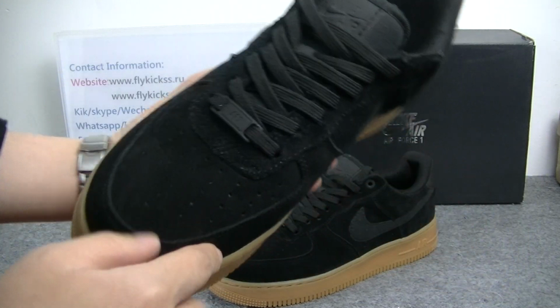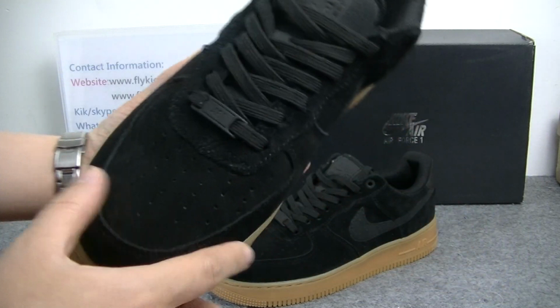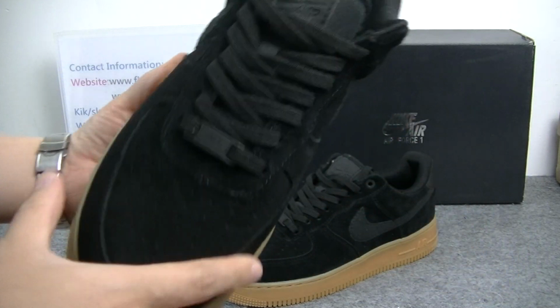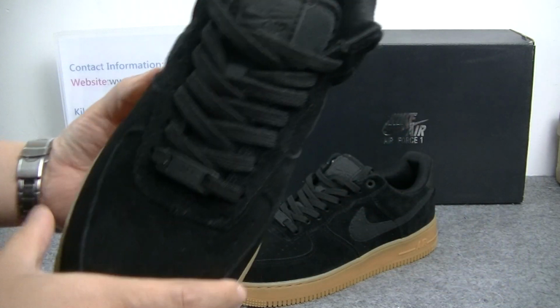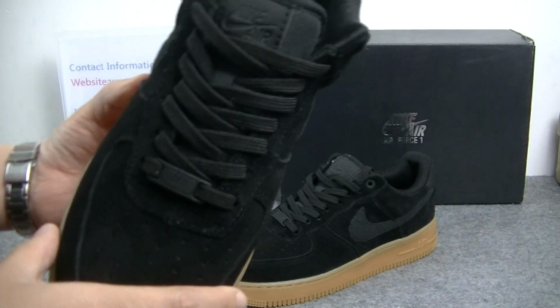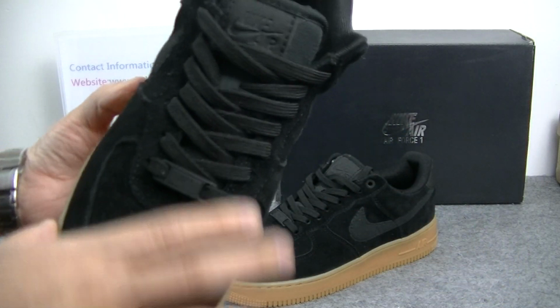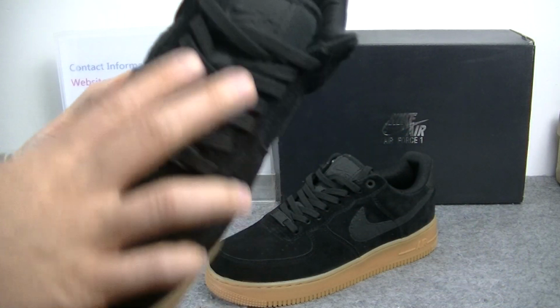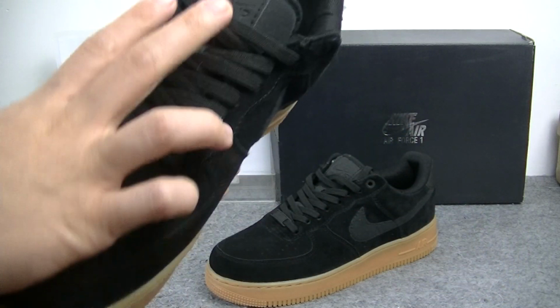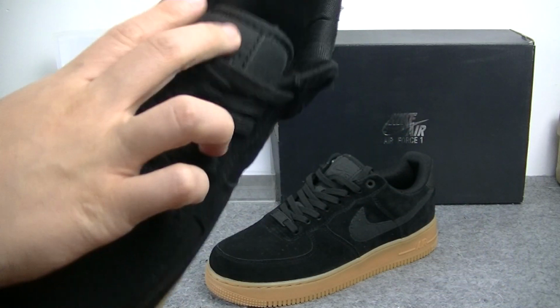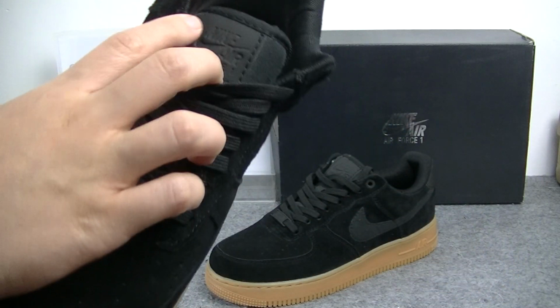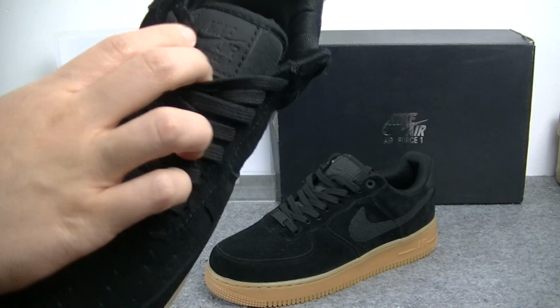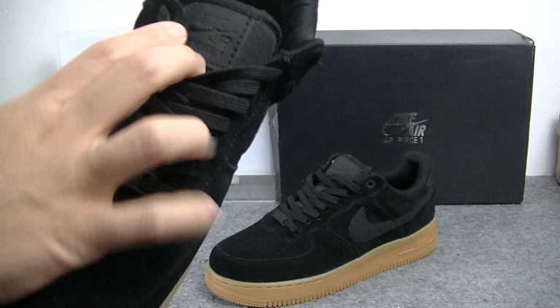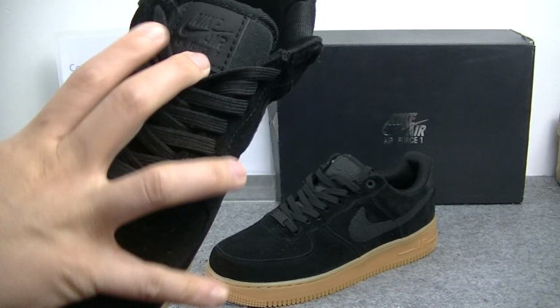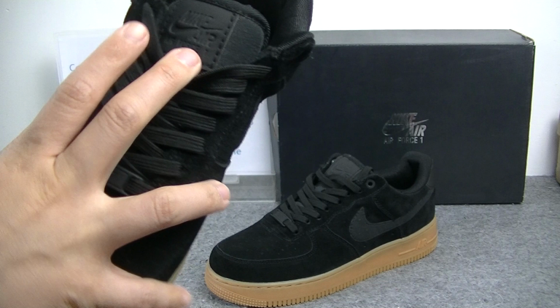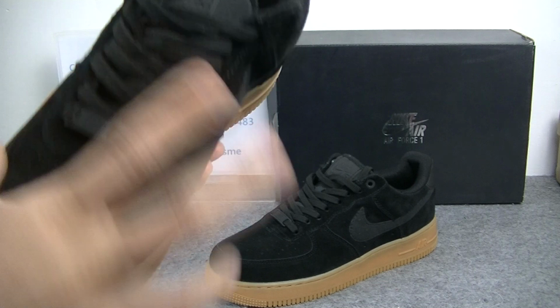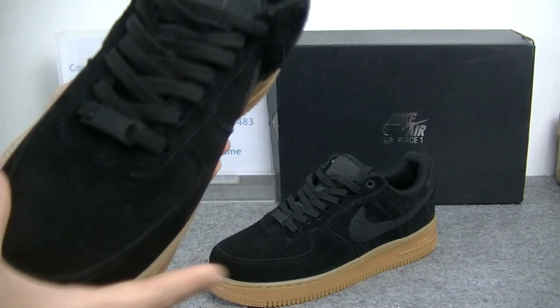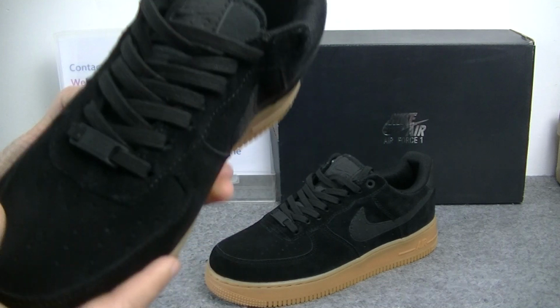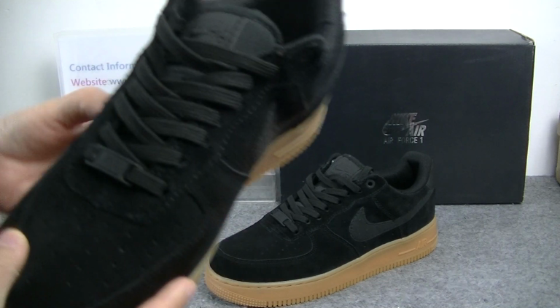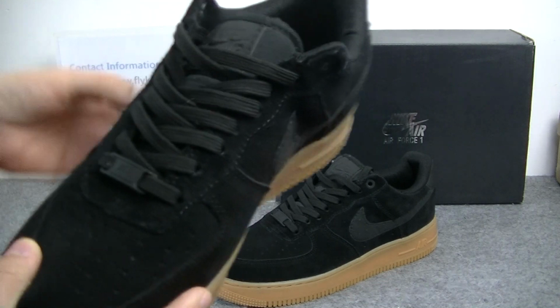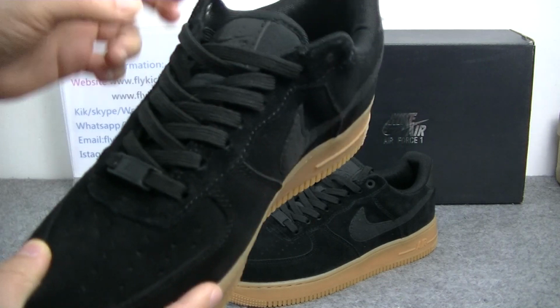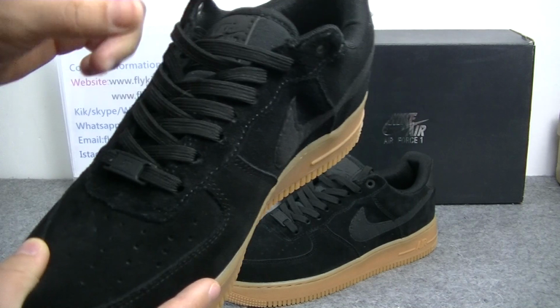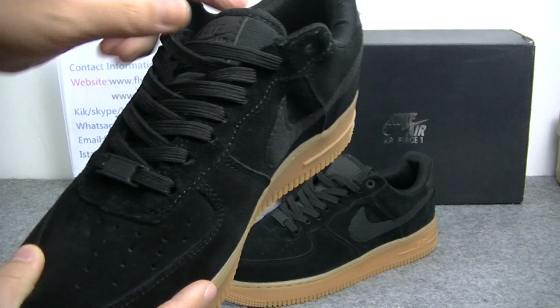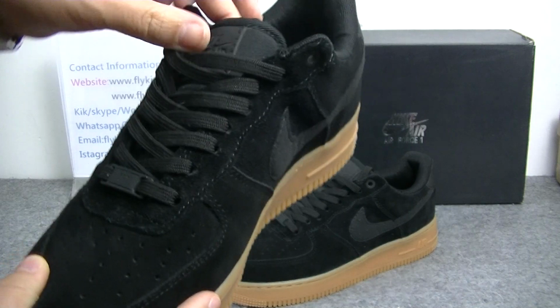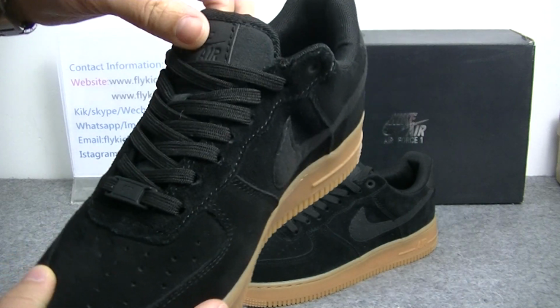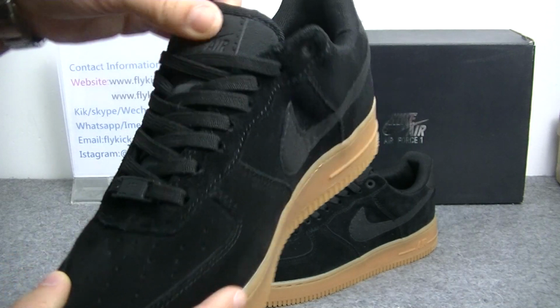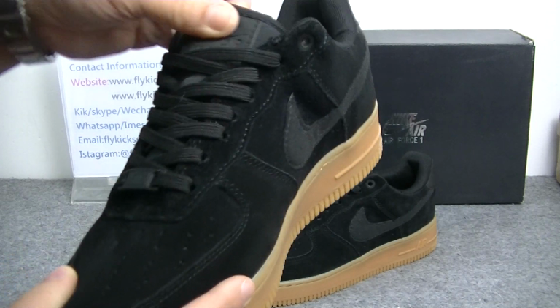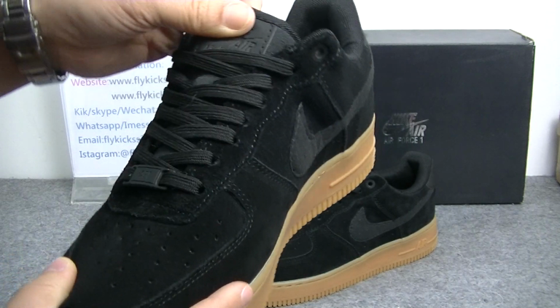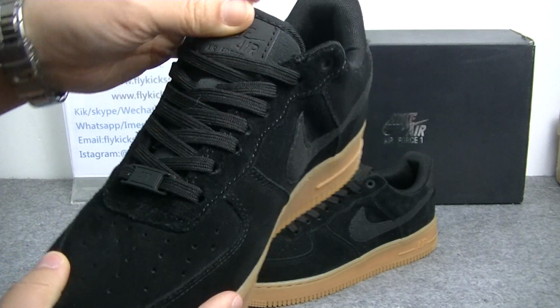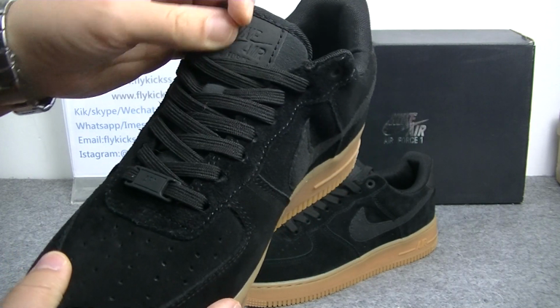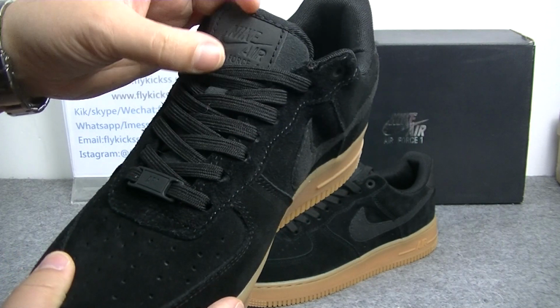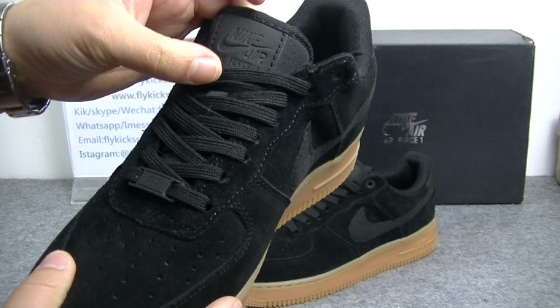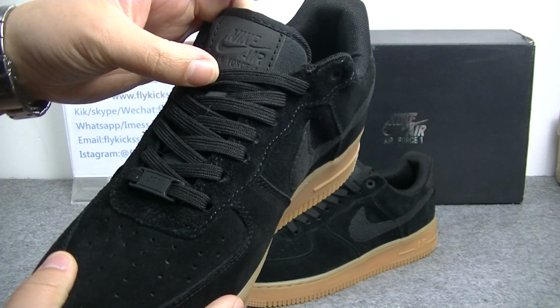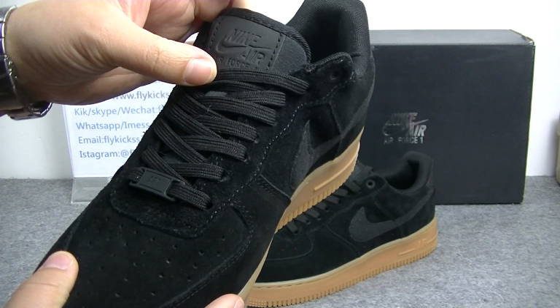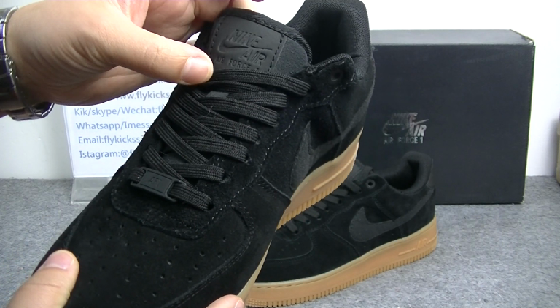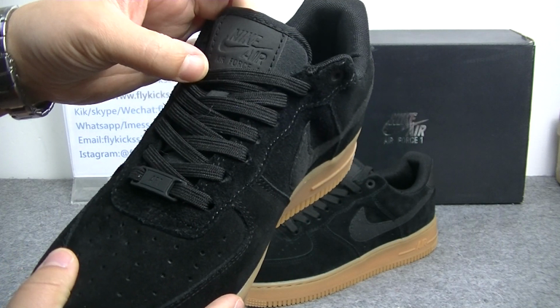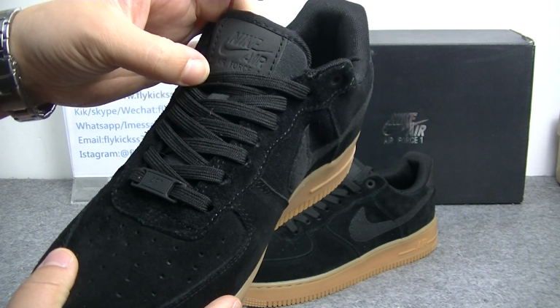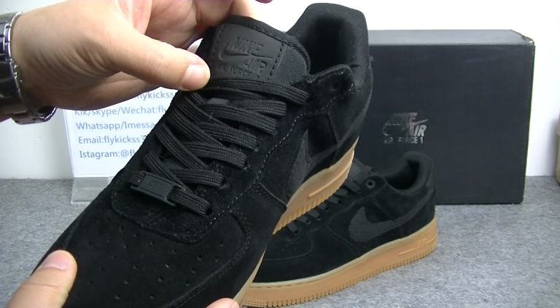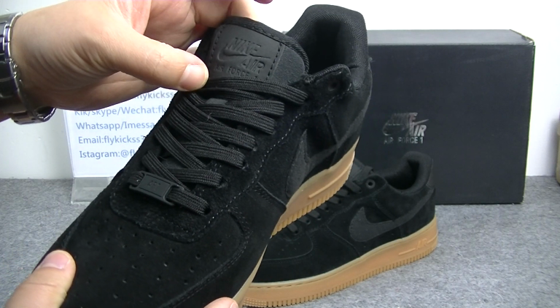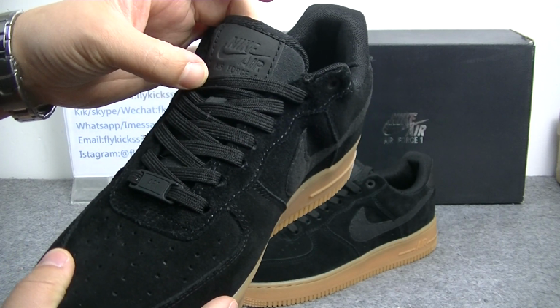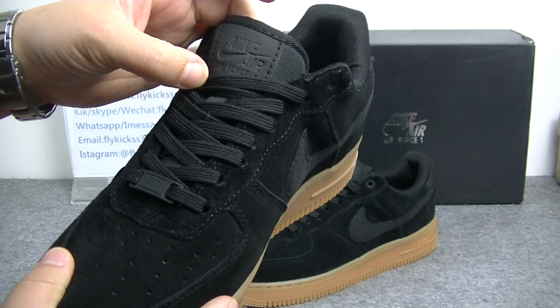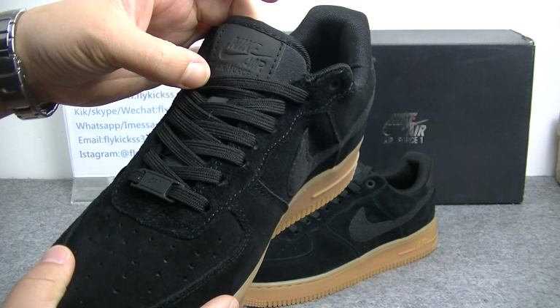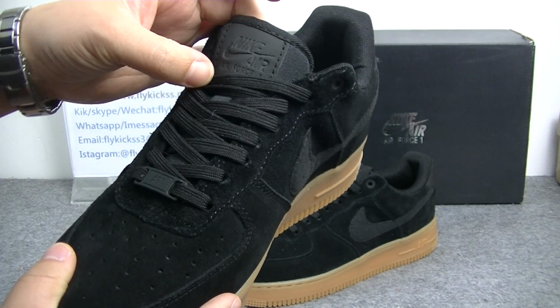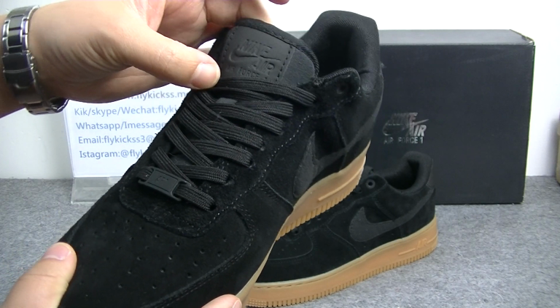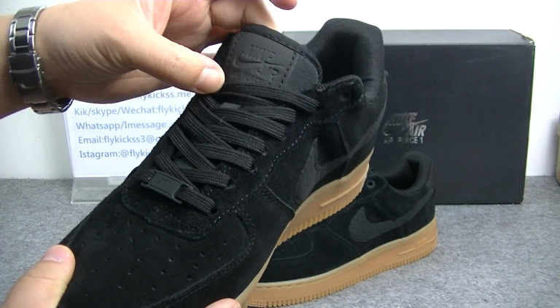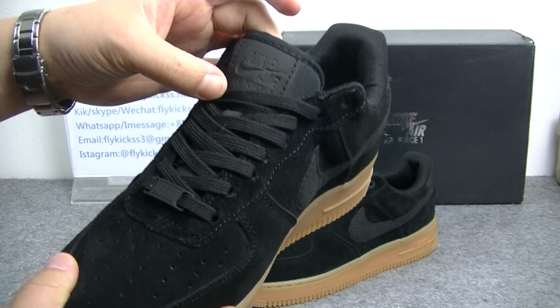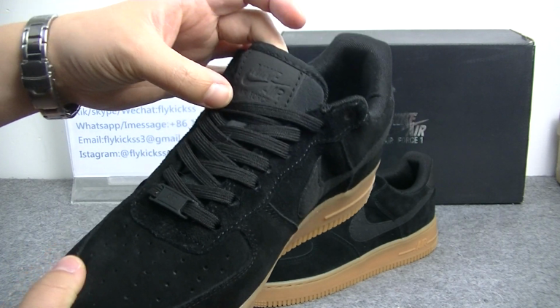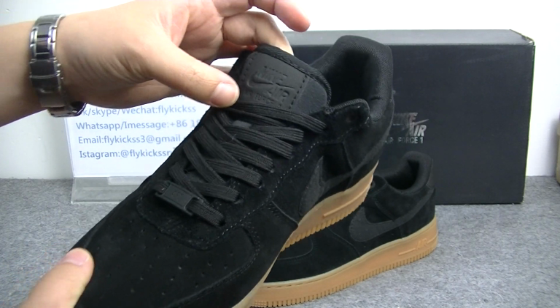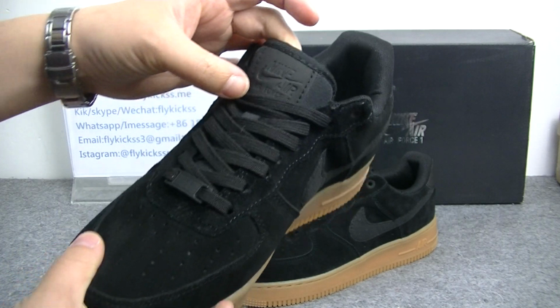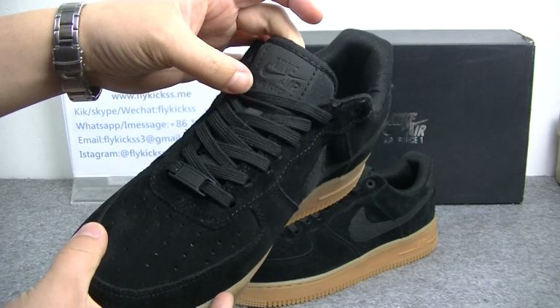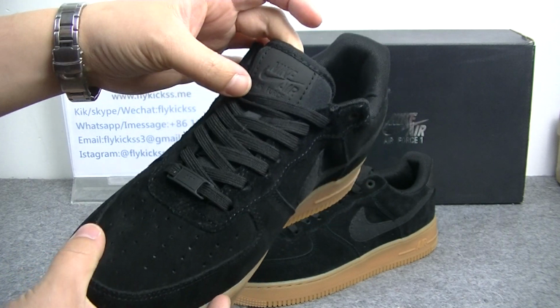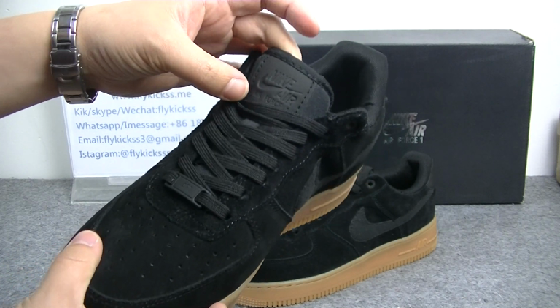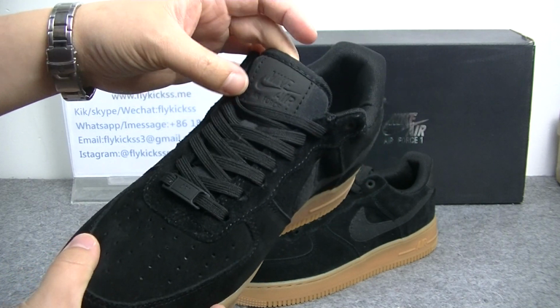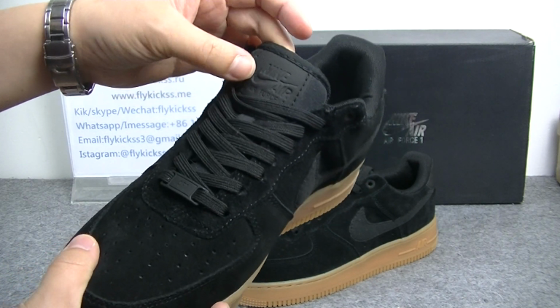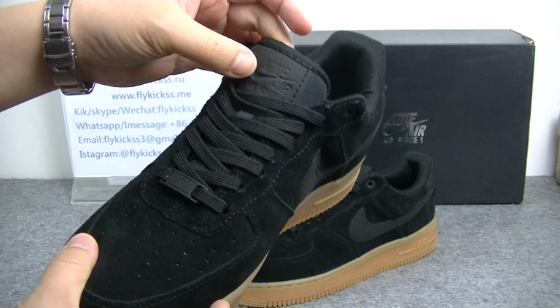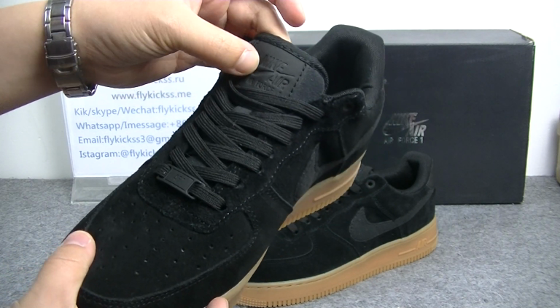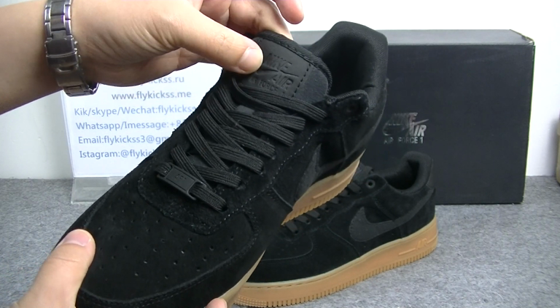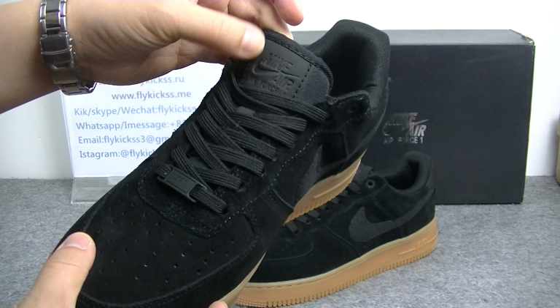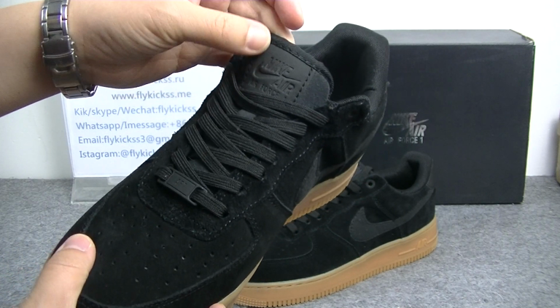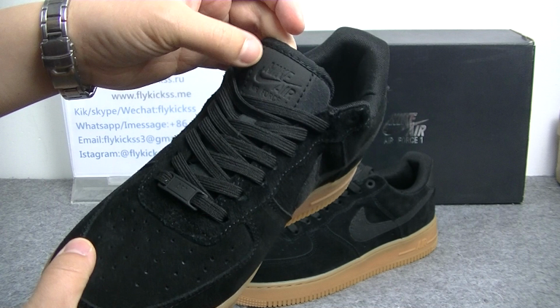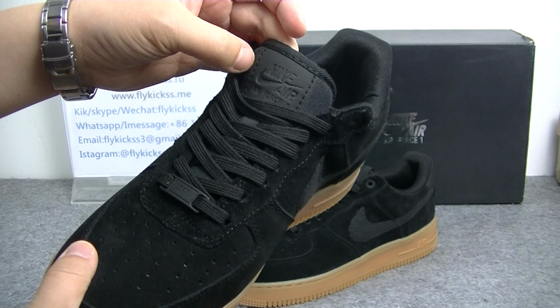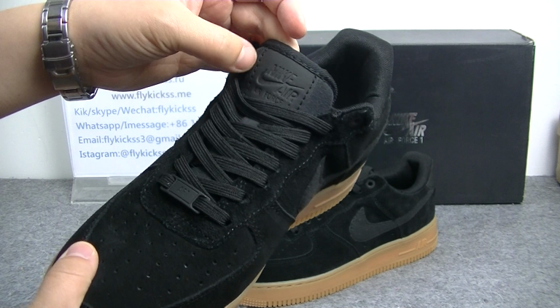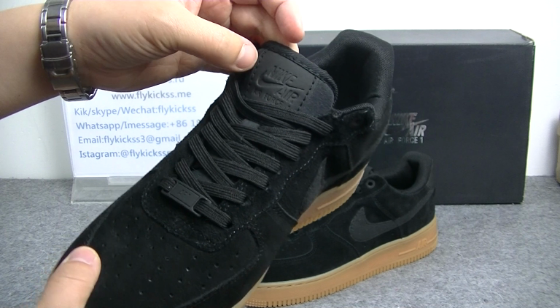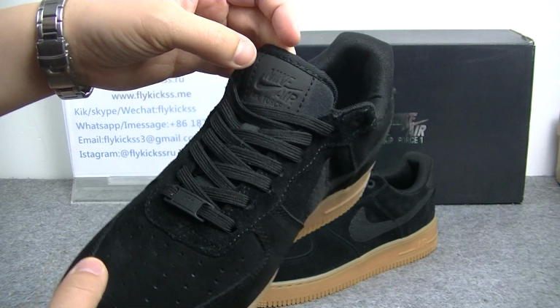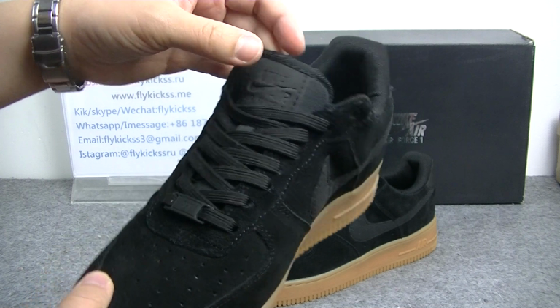Check the shoe's tongue. The shoe's tongue you can get is the Nike Air Force One logo, with the black leather.